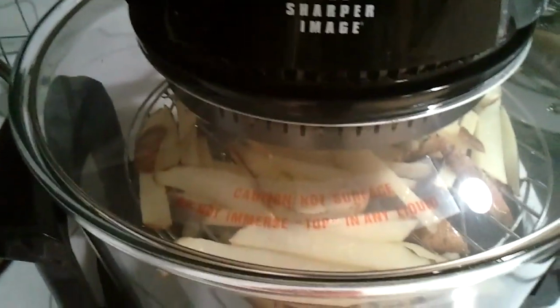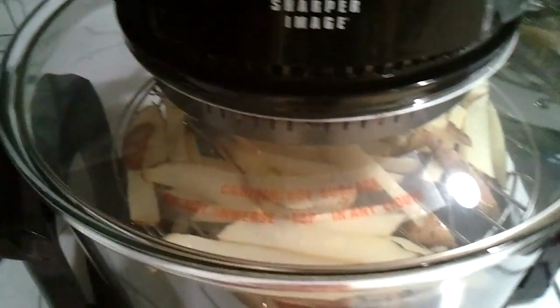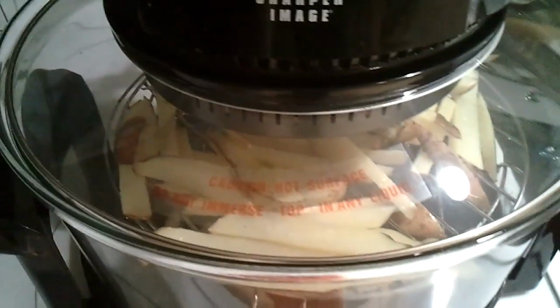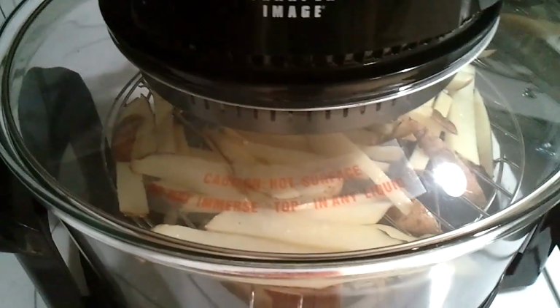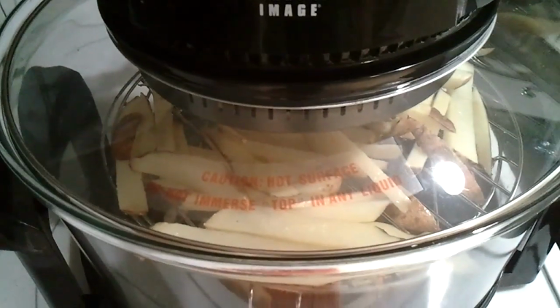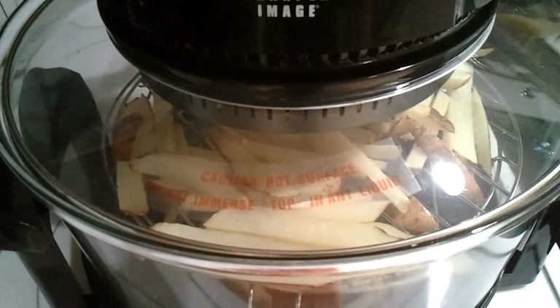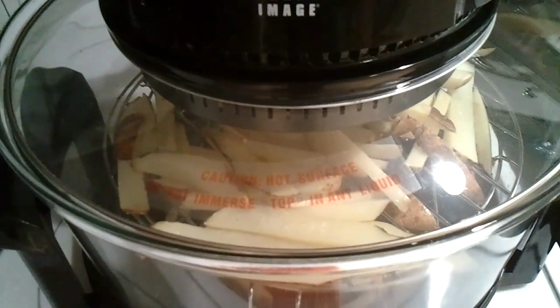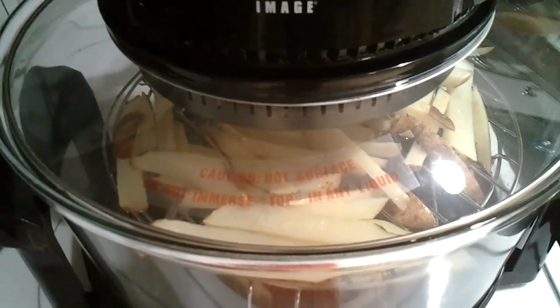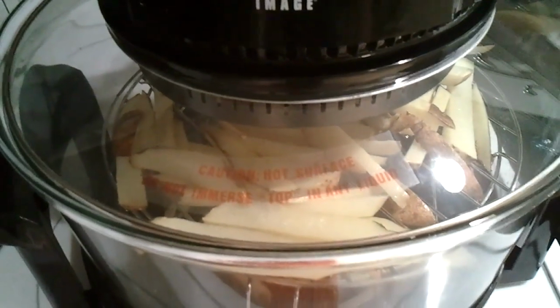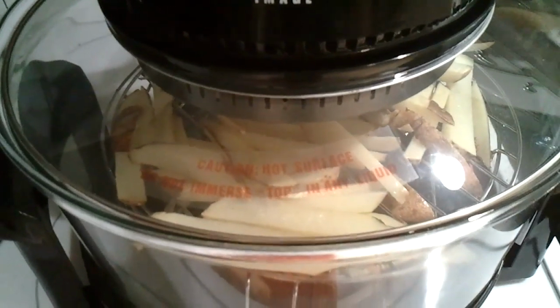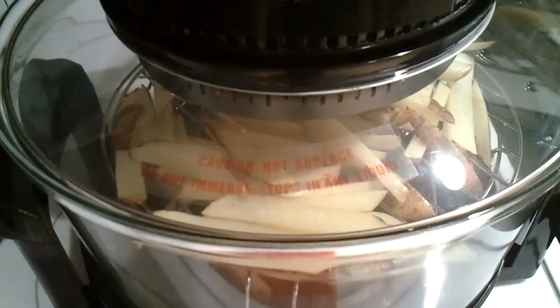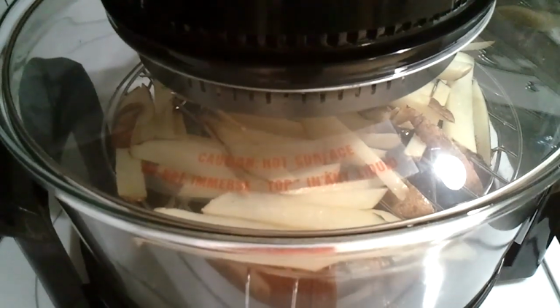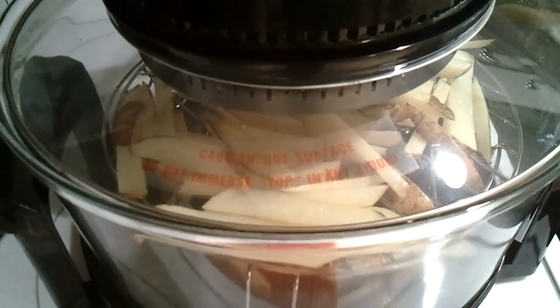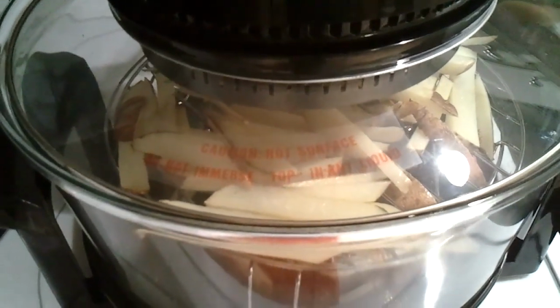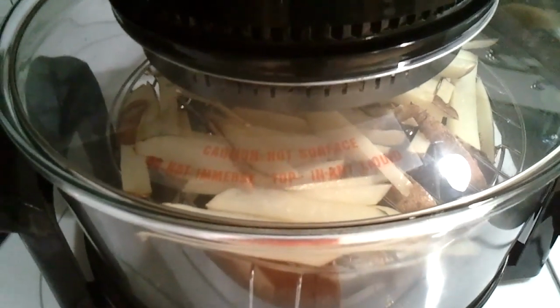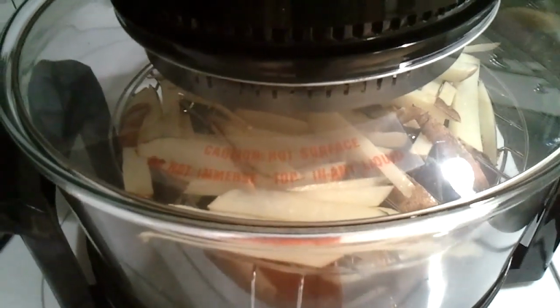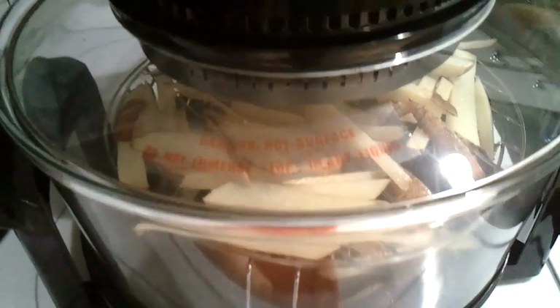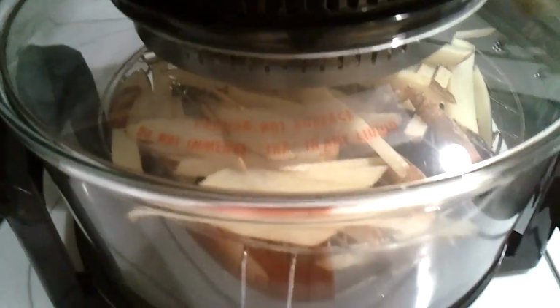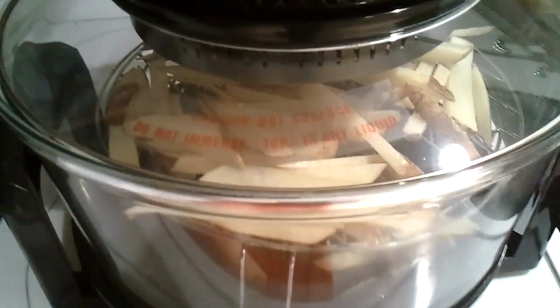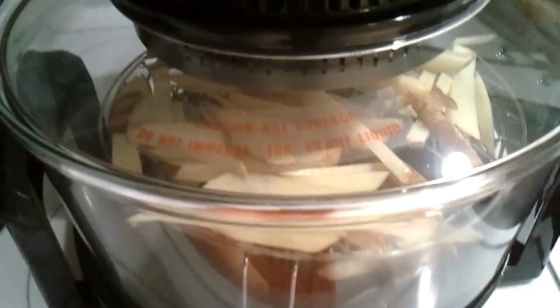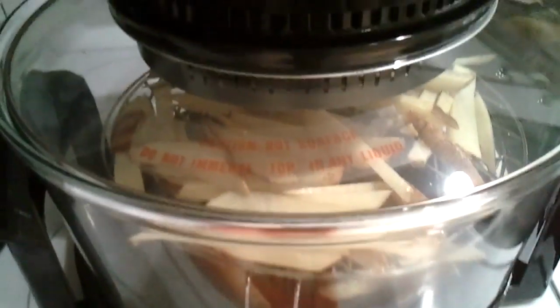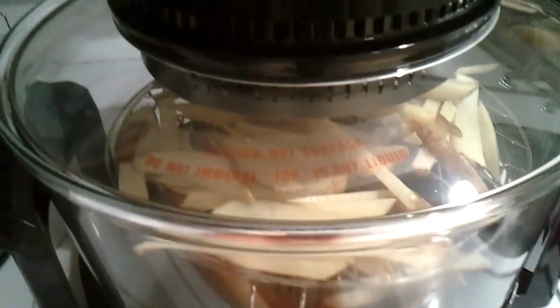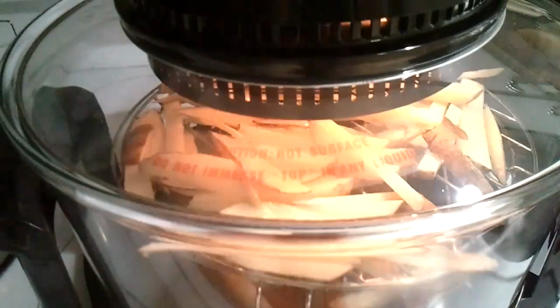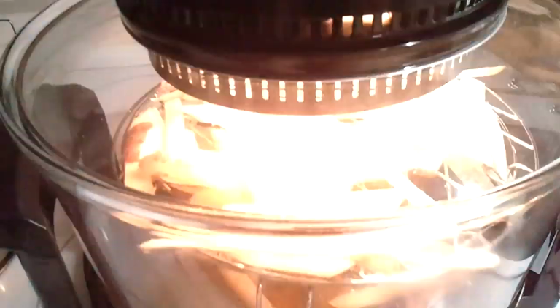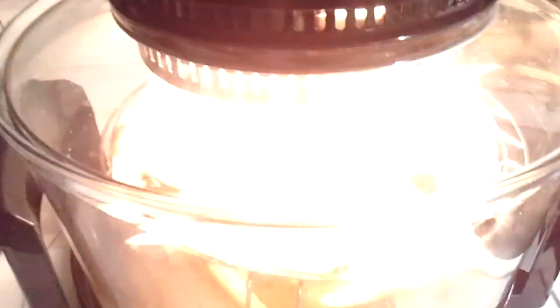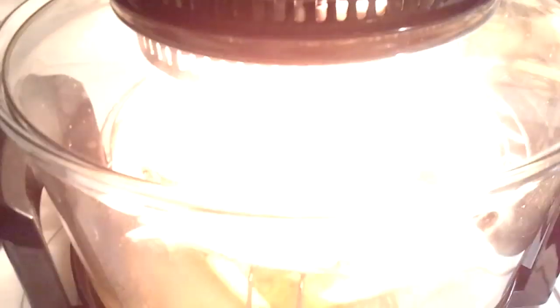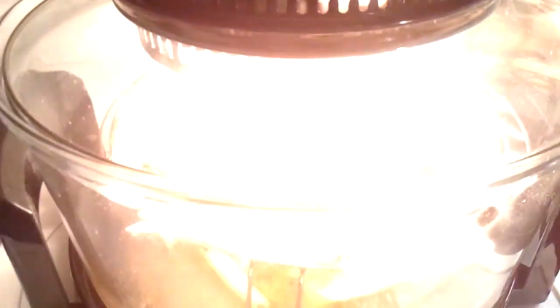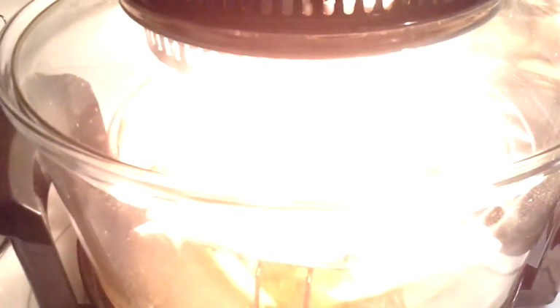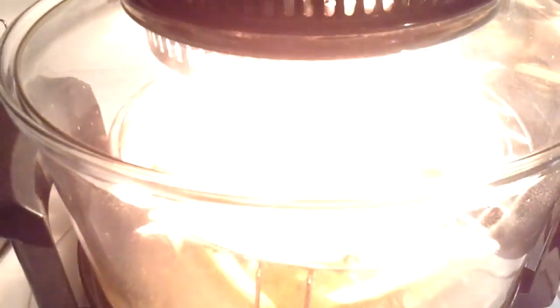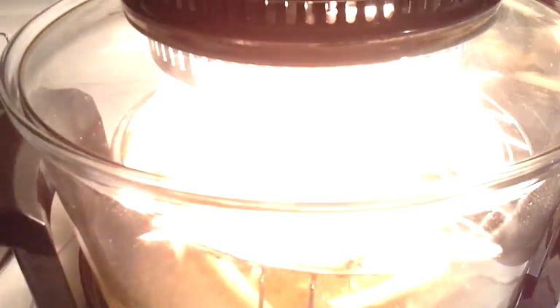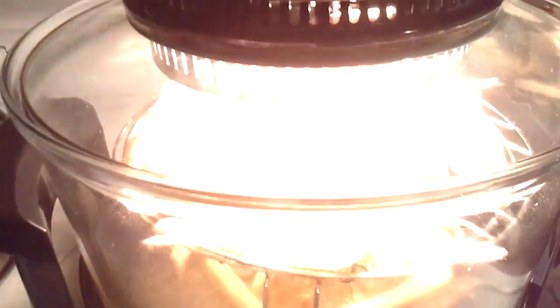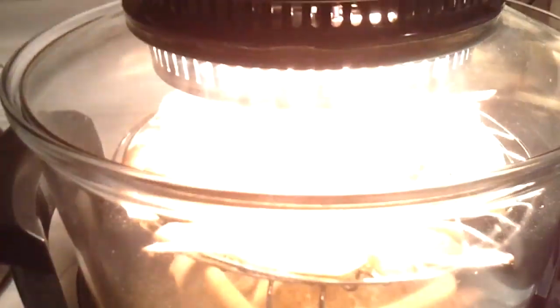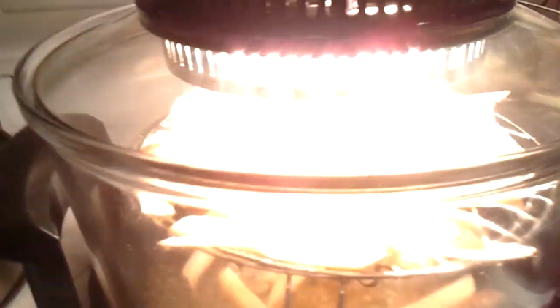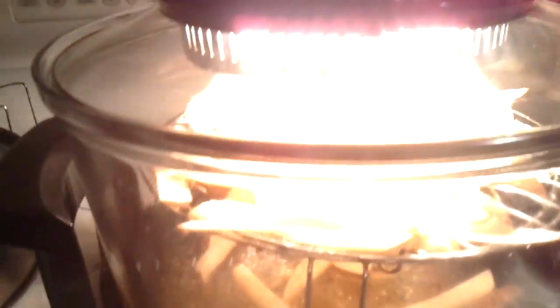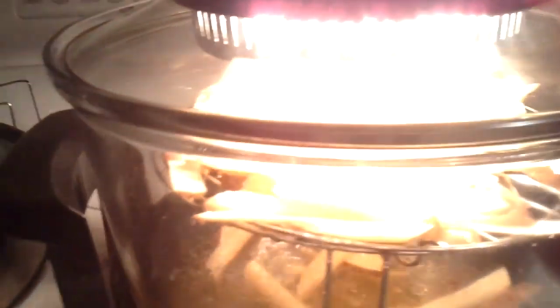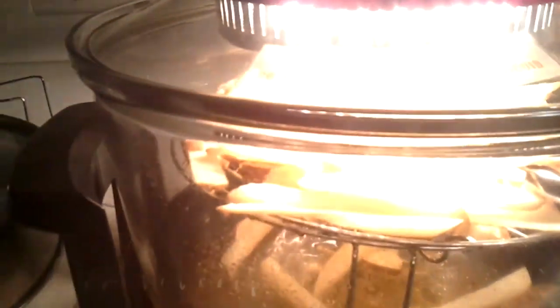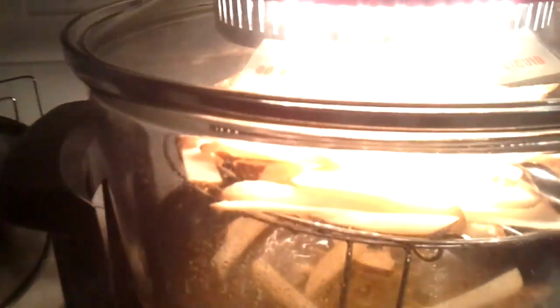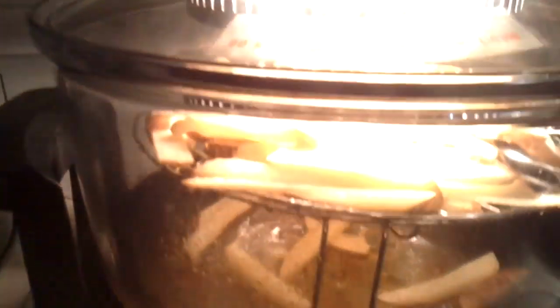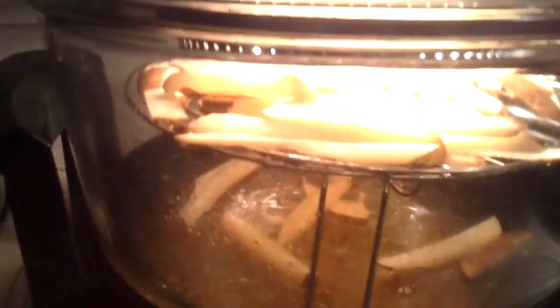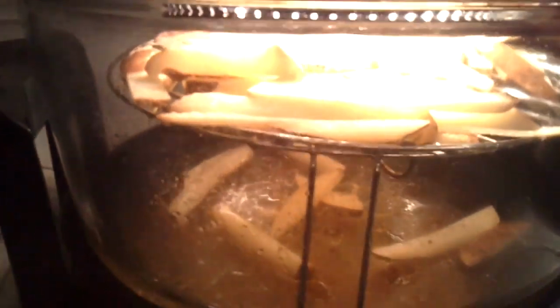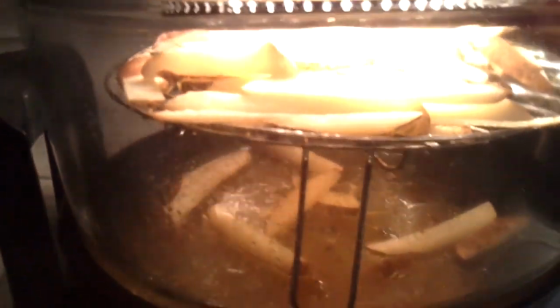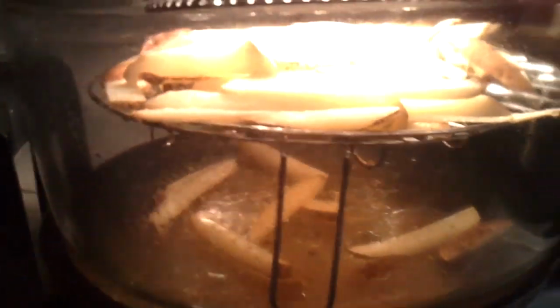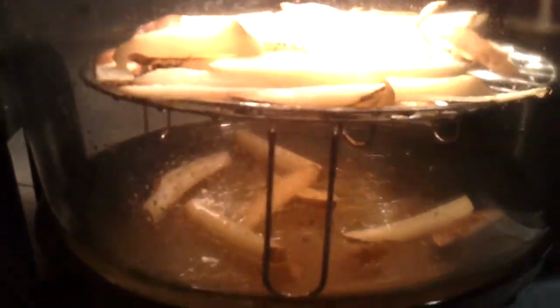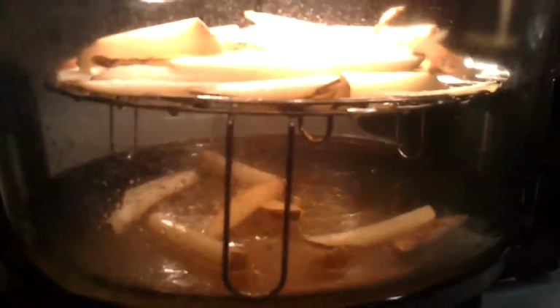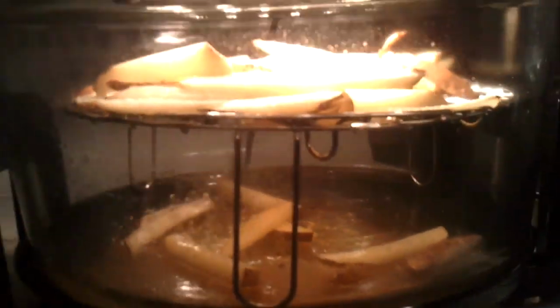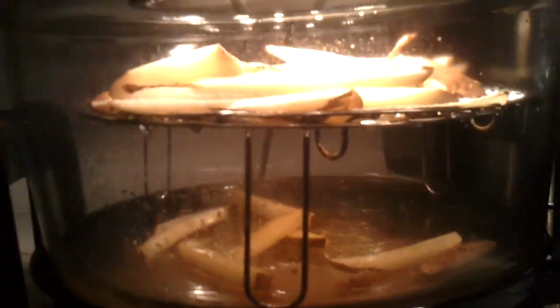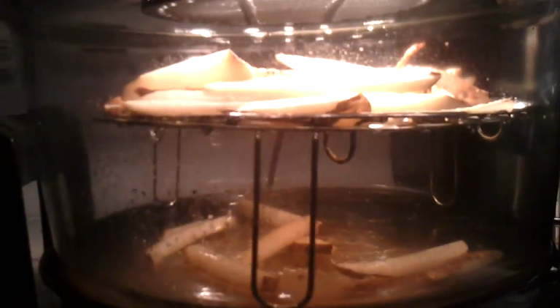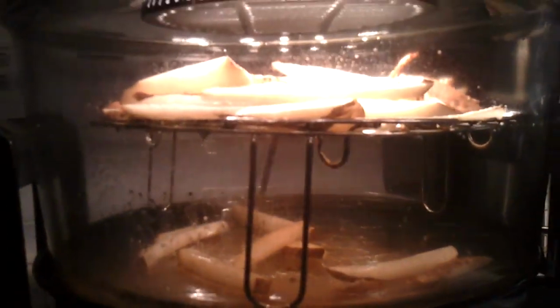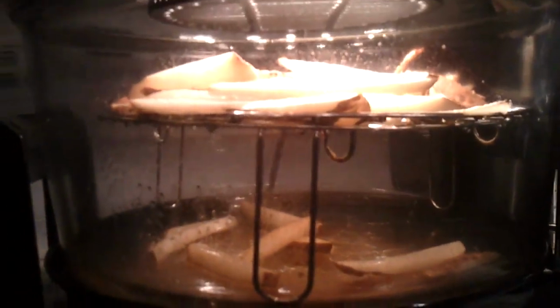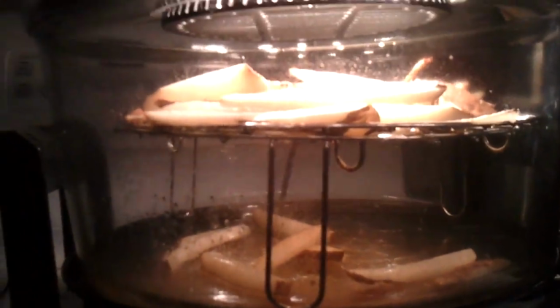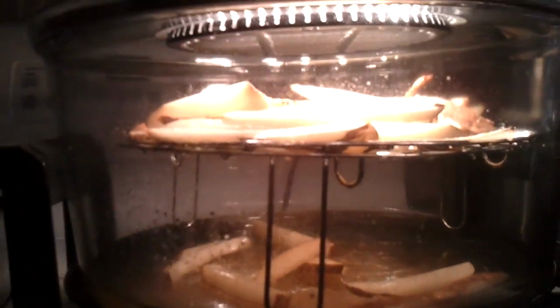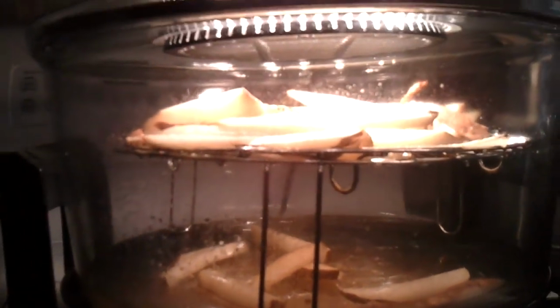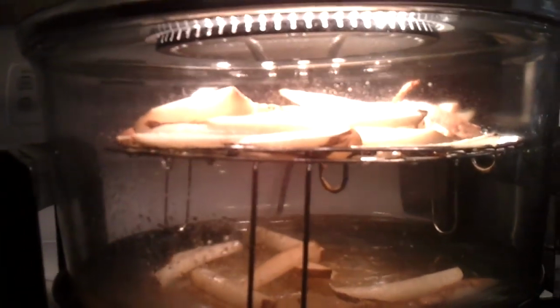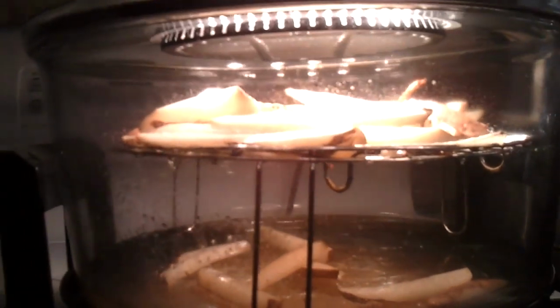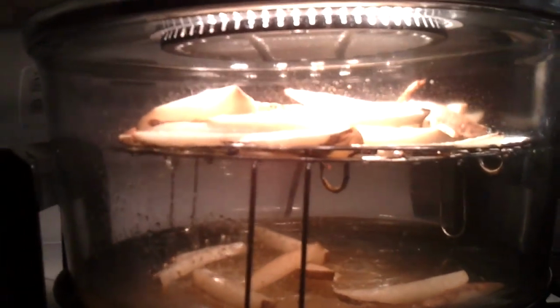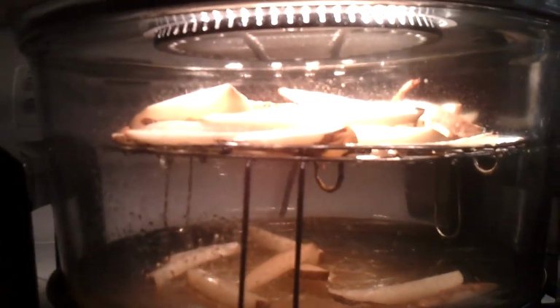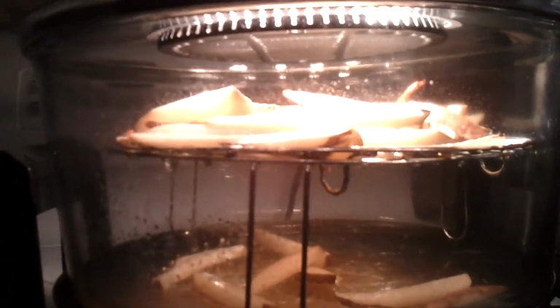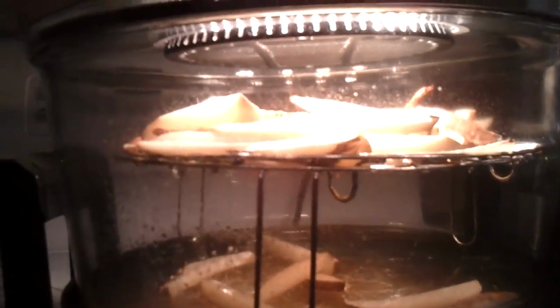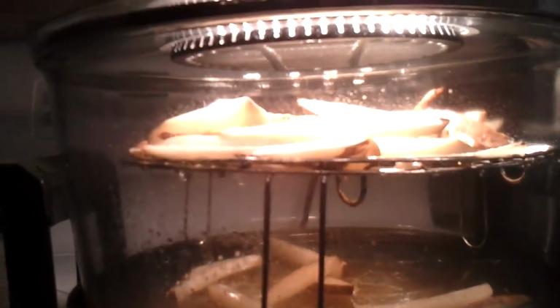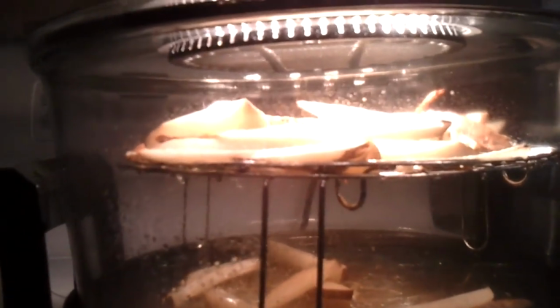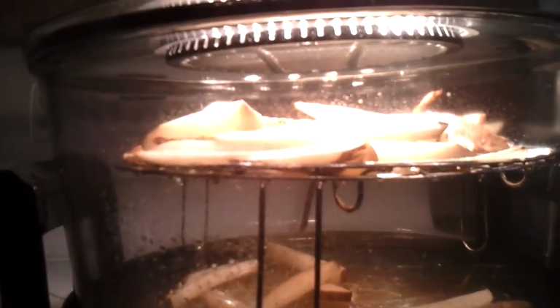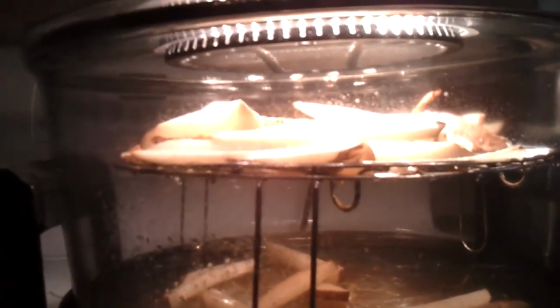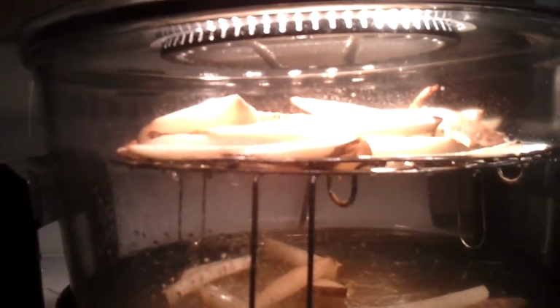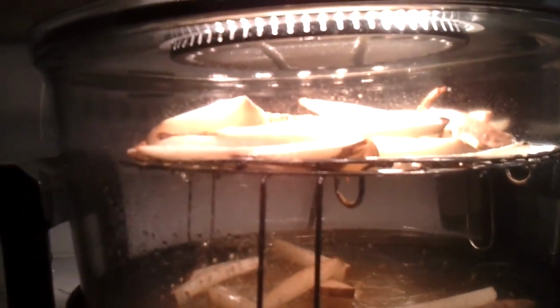I'm trying french fries again, this time without the extender ring. So it should allow for better cooking.